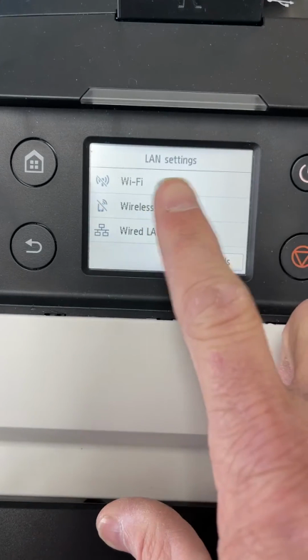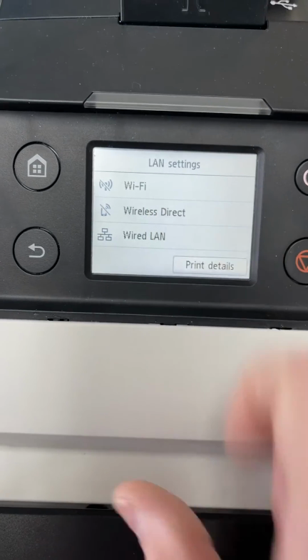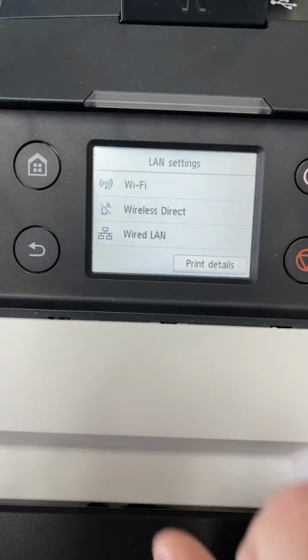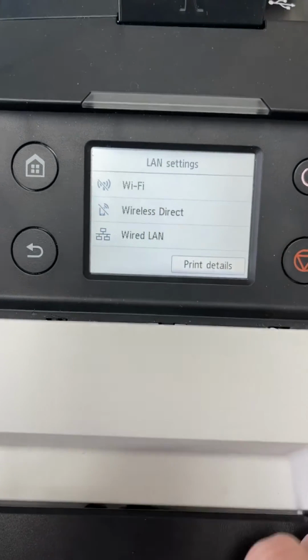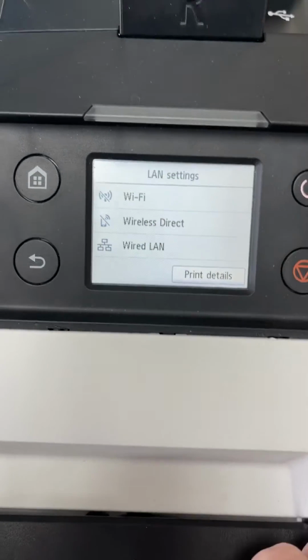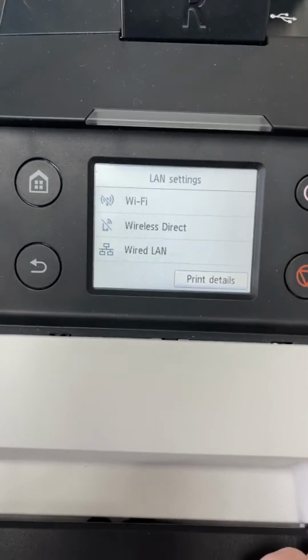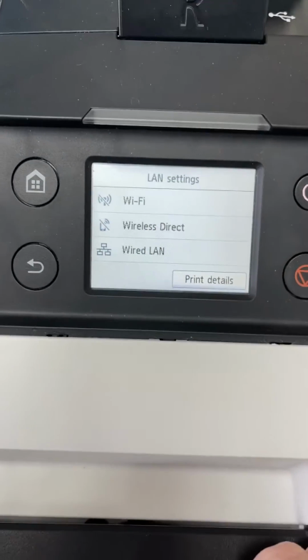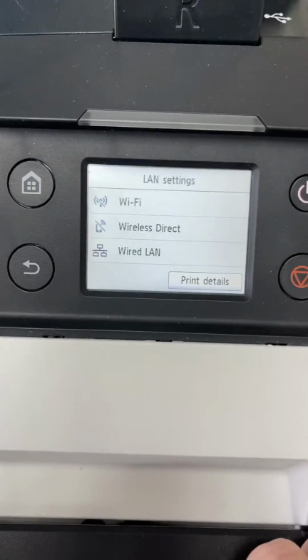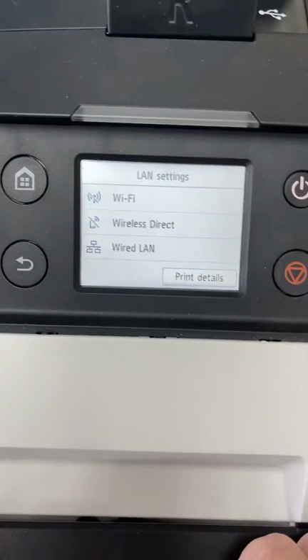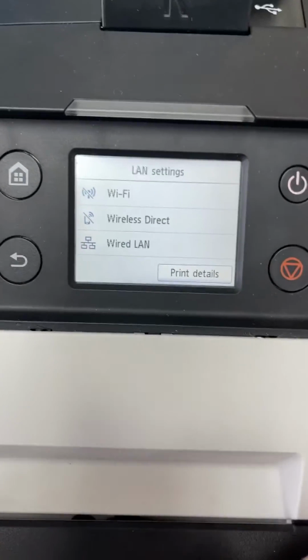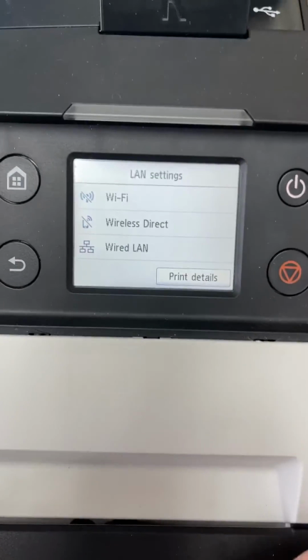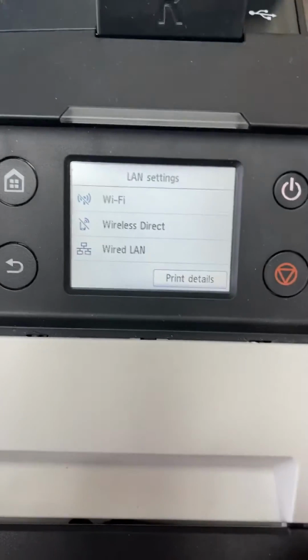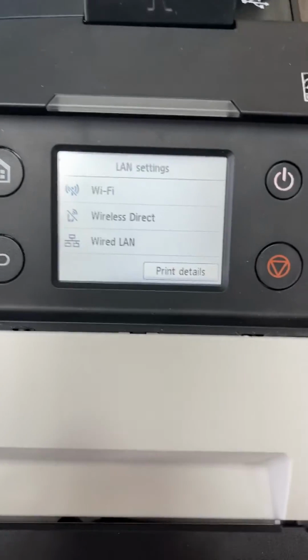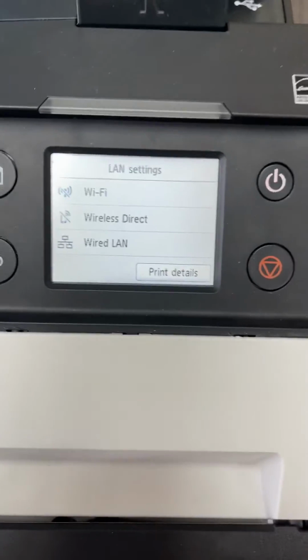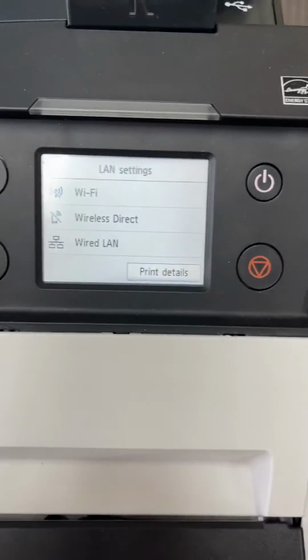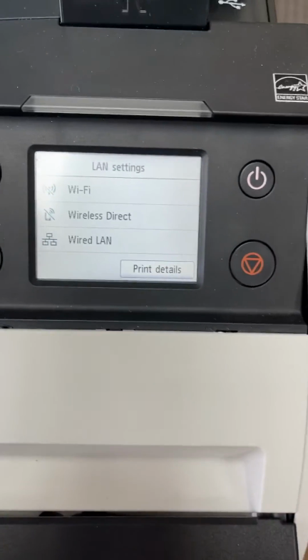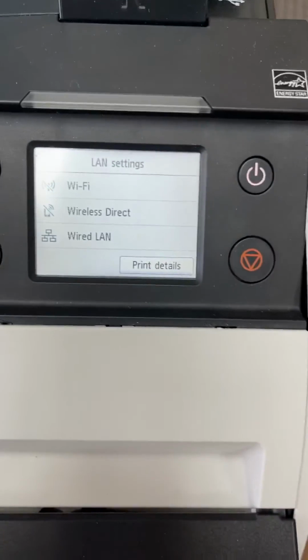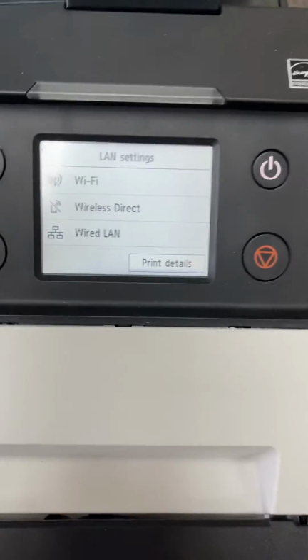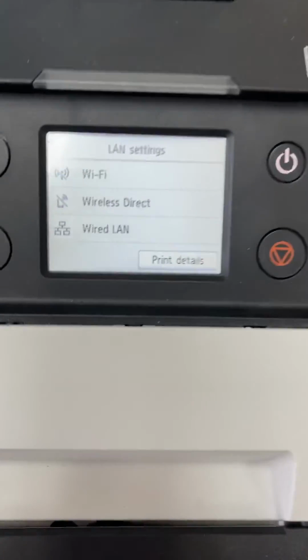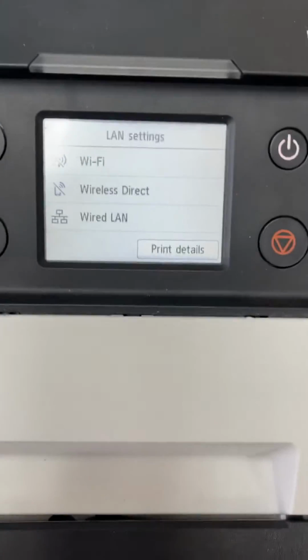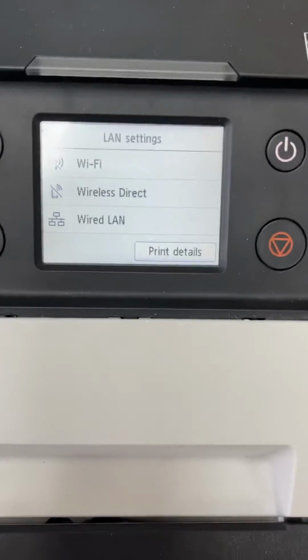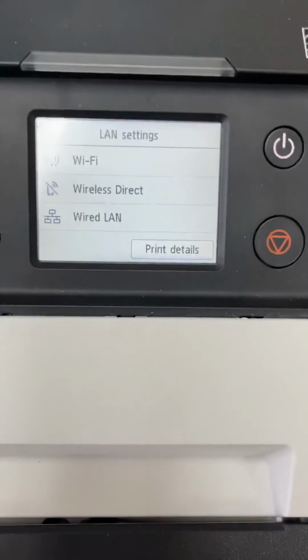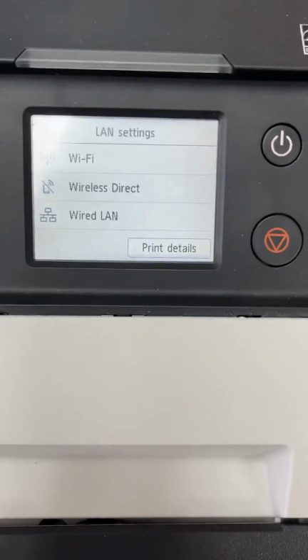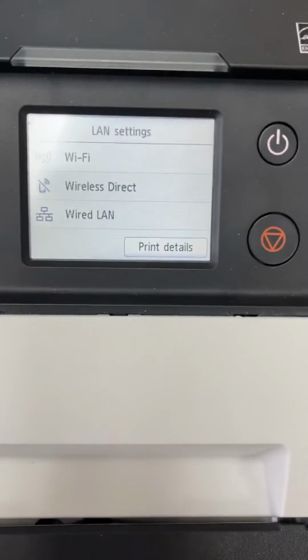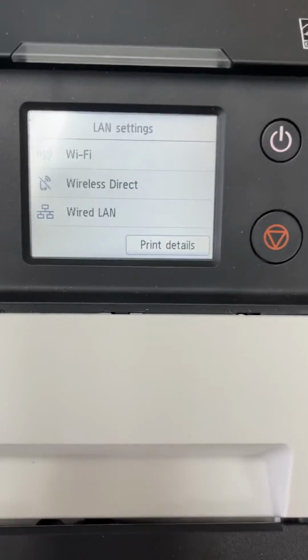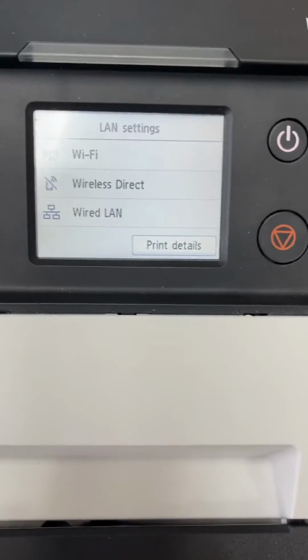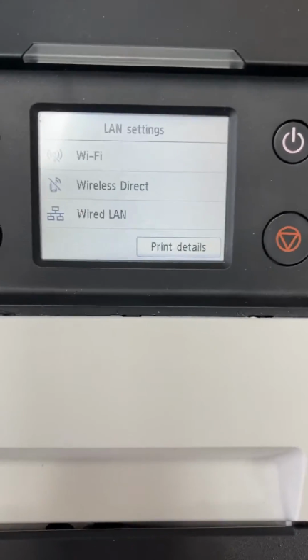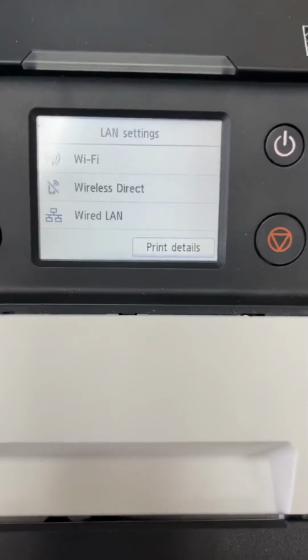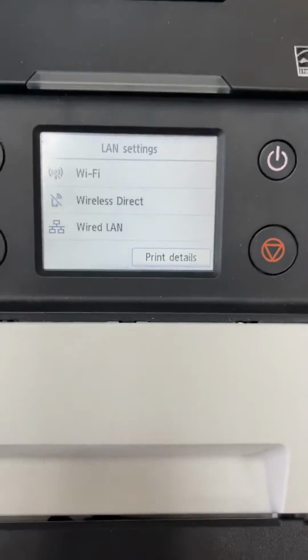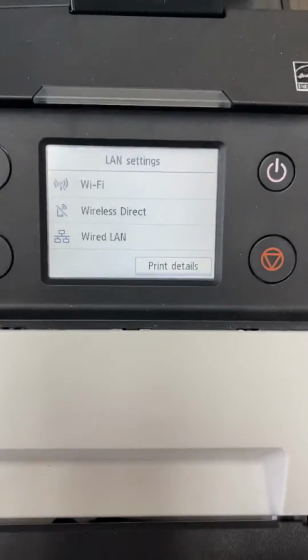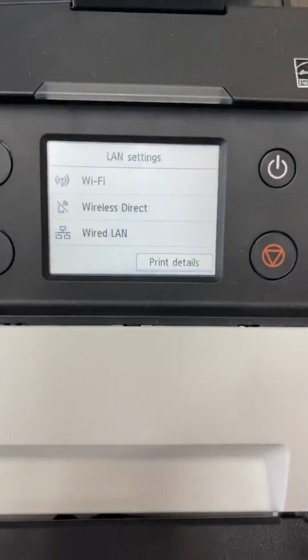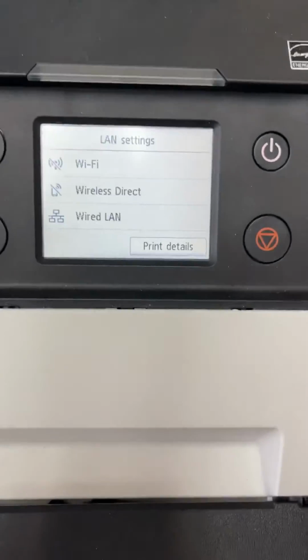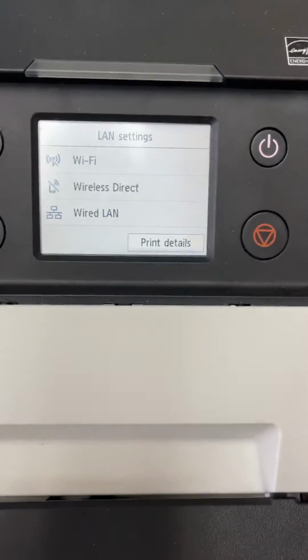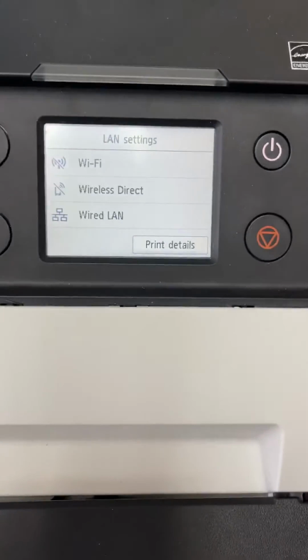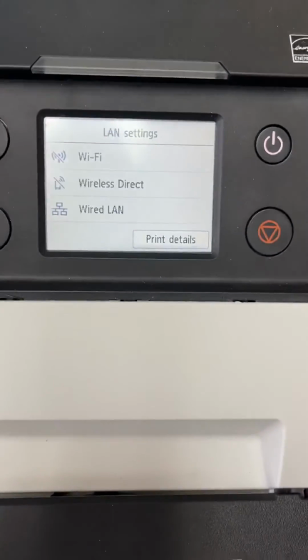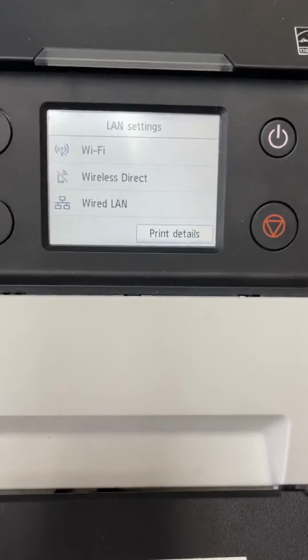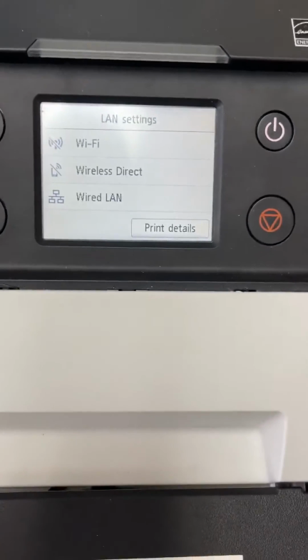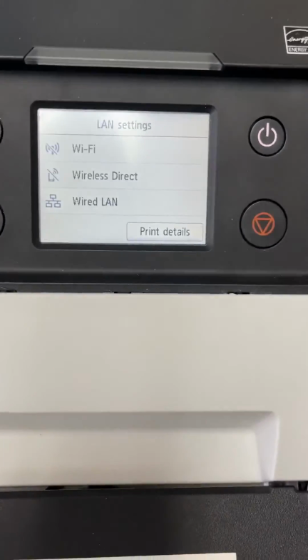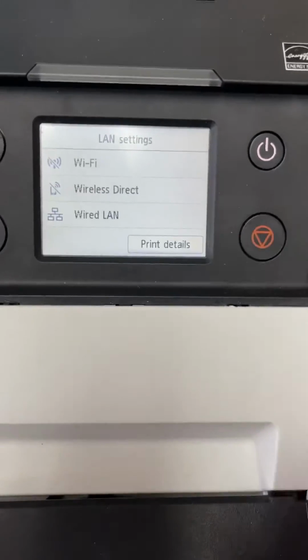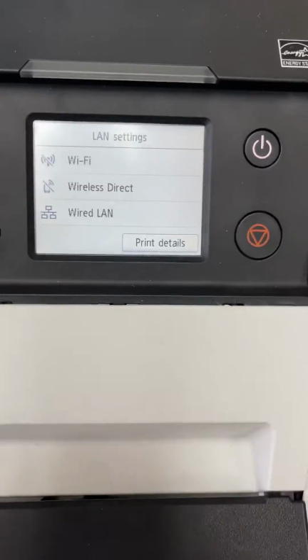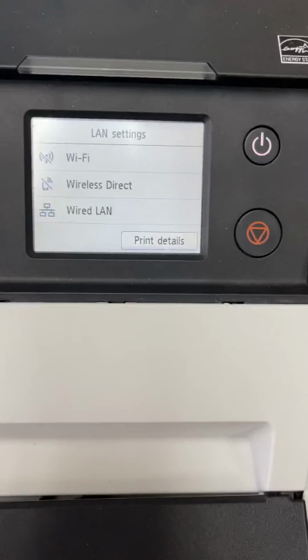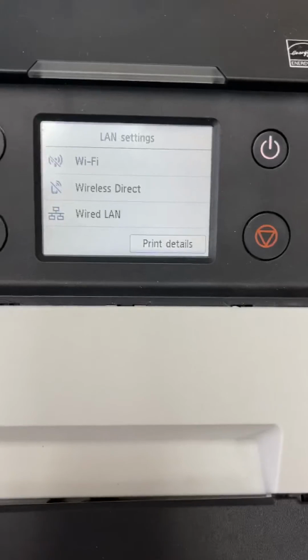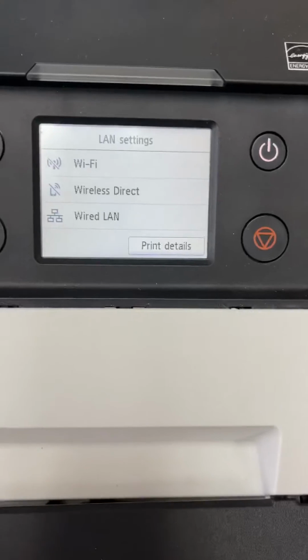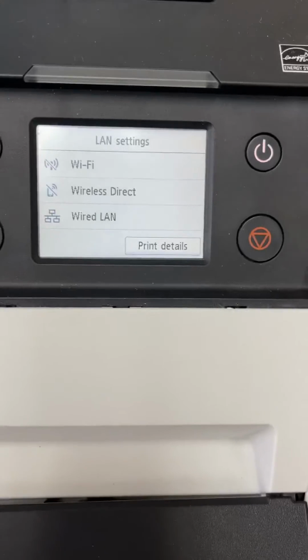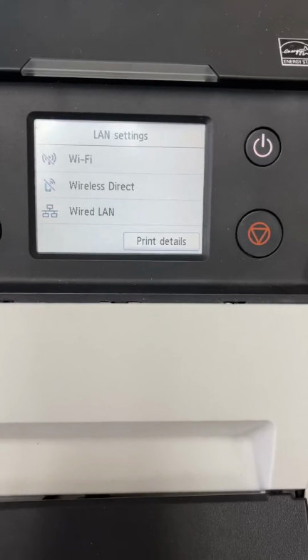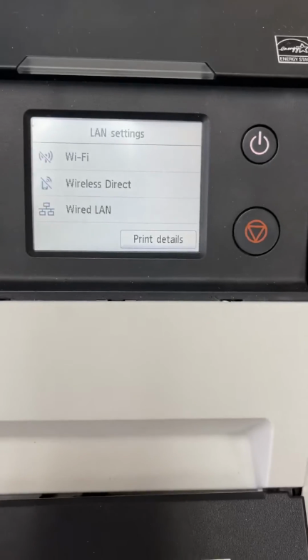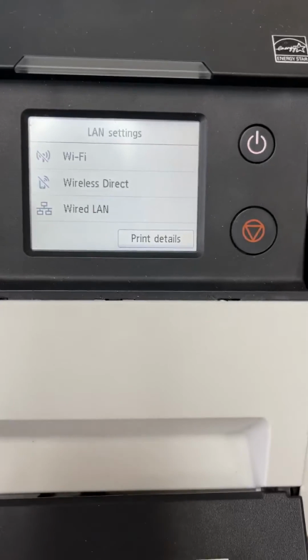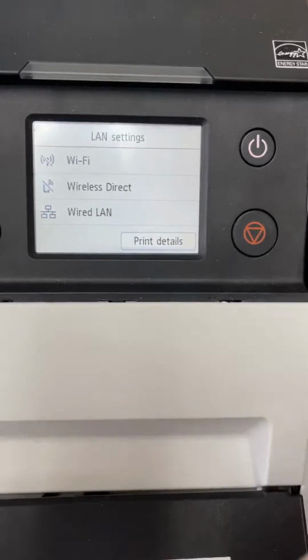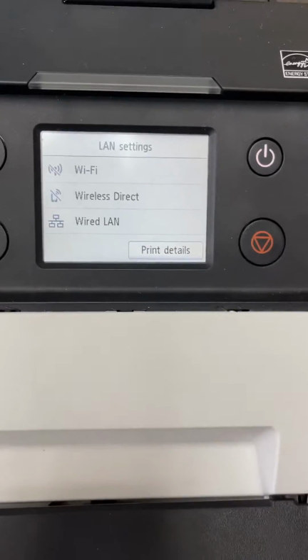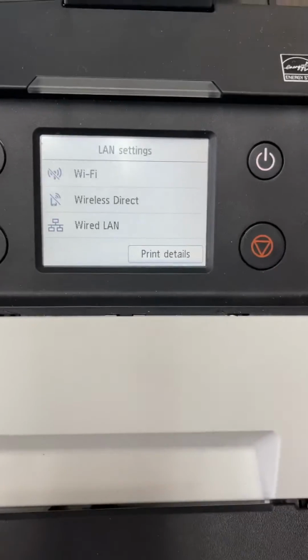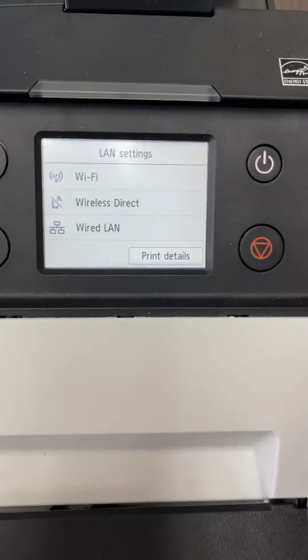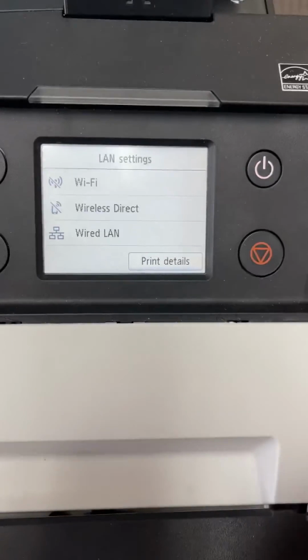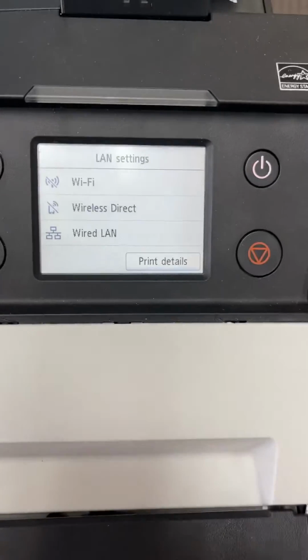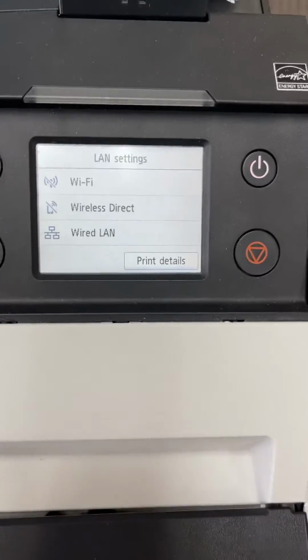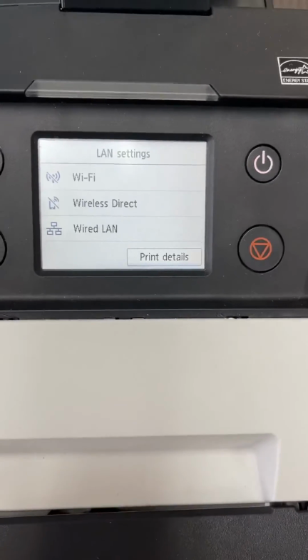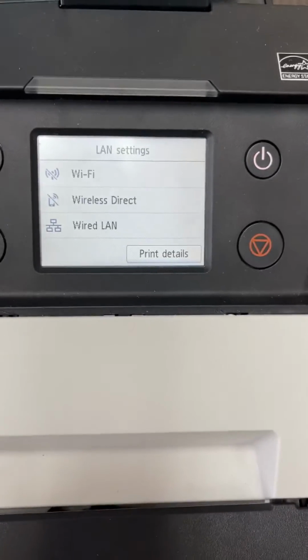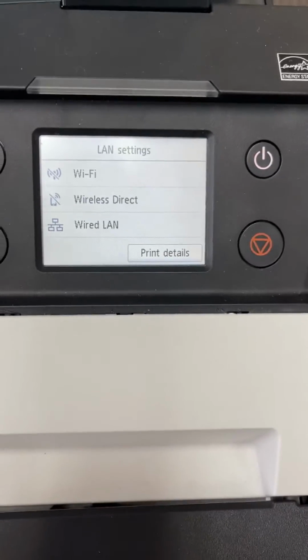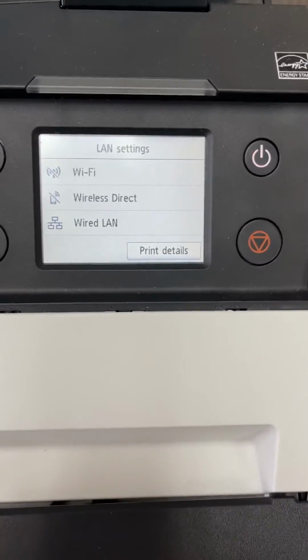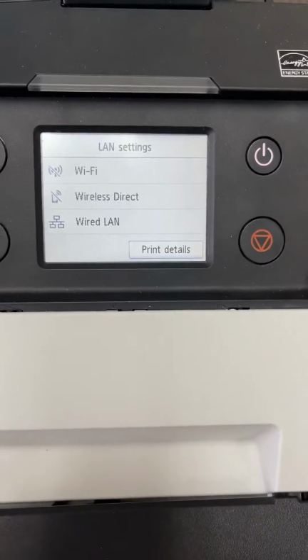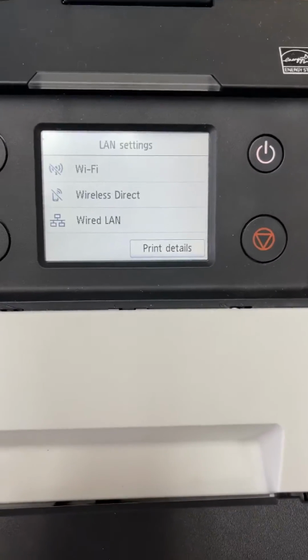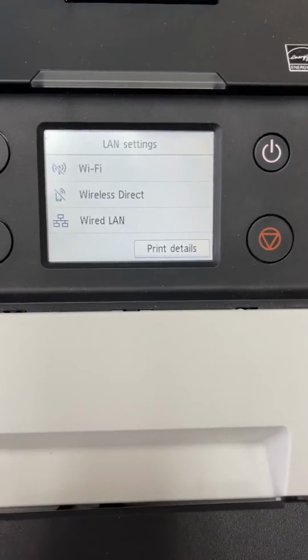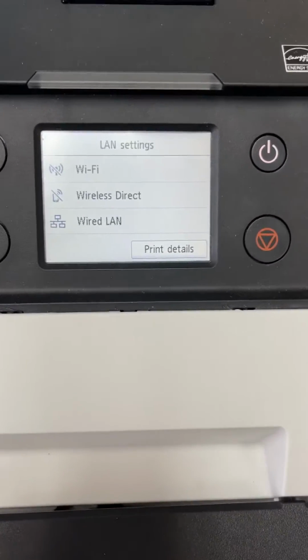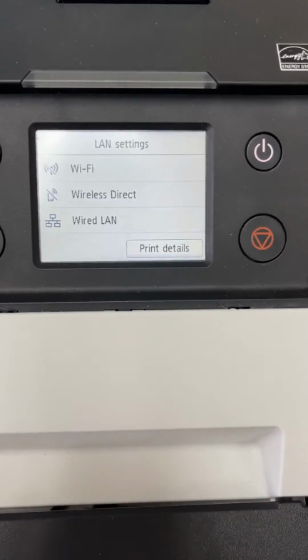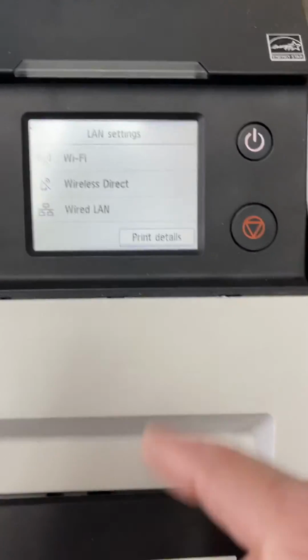You can turn on Wi-Fi, and of course it'll be just like any other Wi-Fi printer — automatically find it, automatically obtain an IP address, and you can connect to it wirelessly.